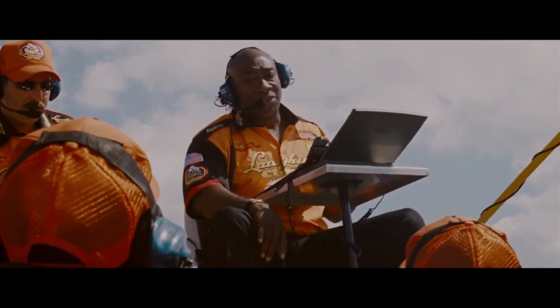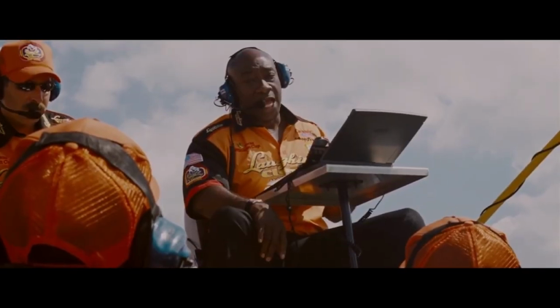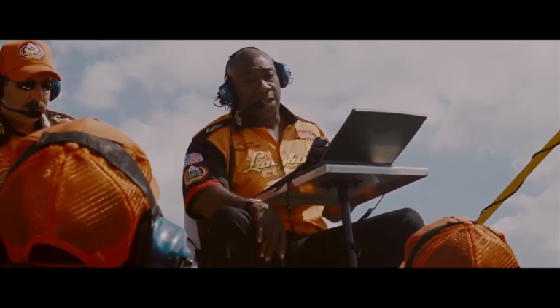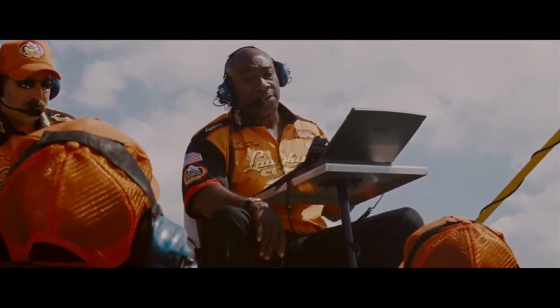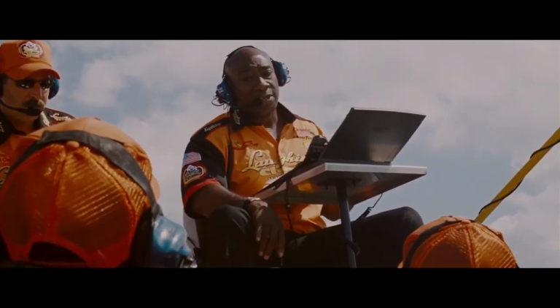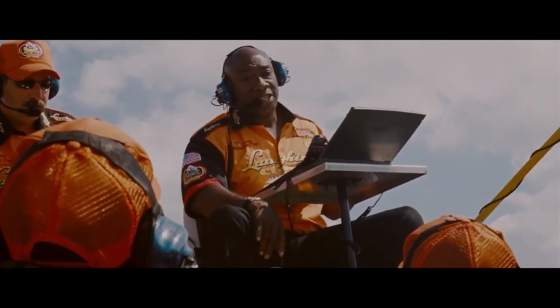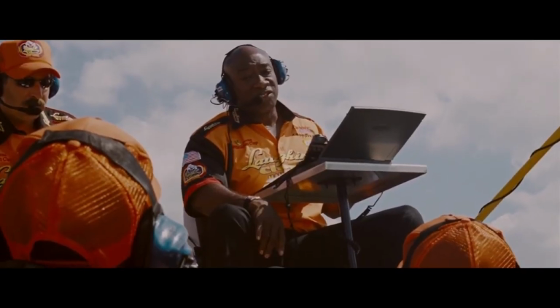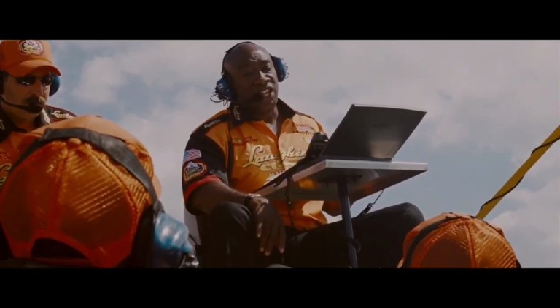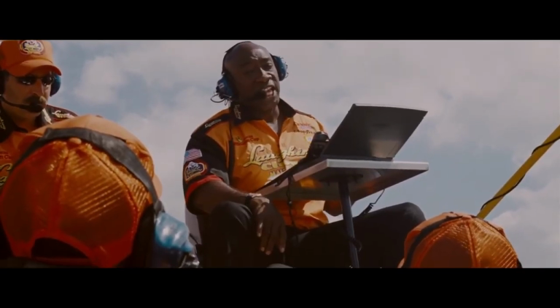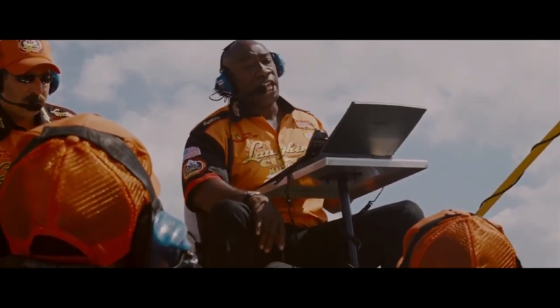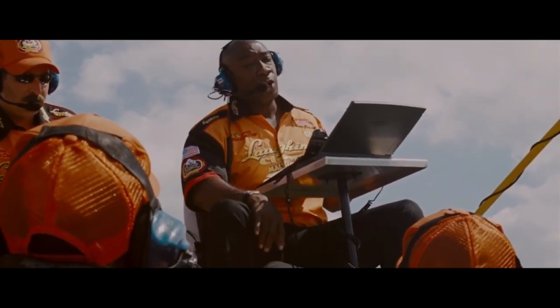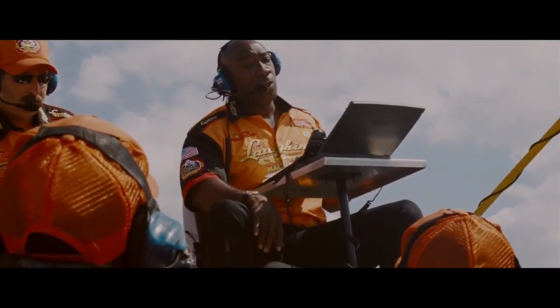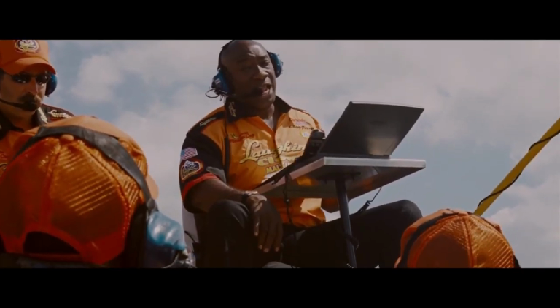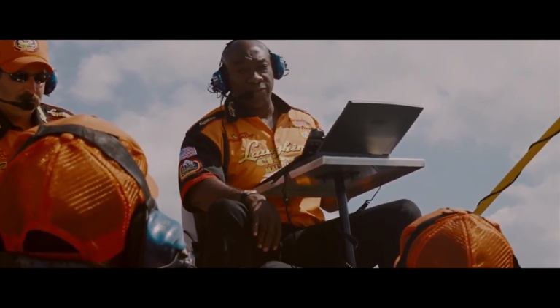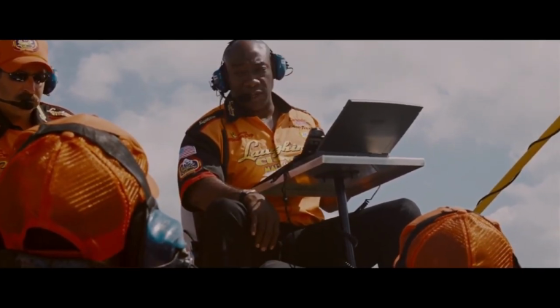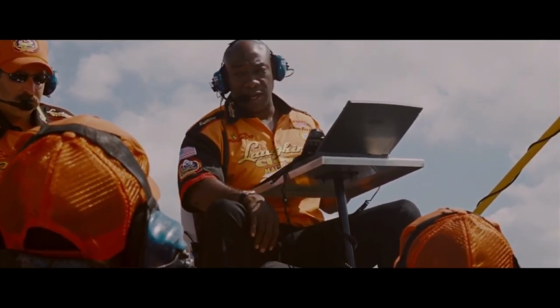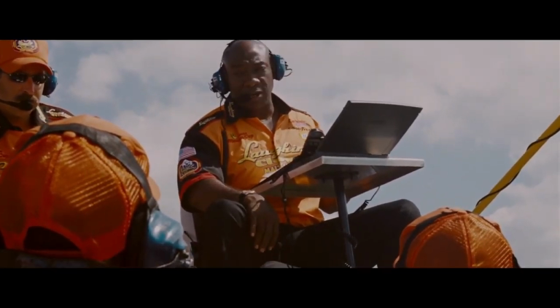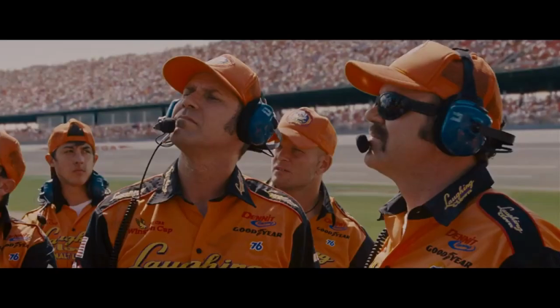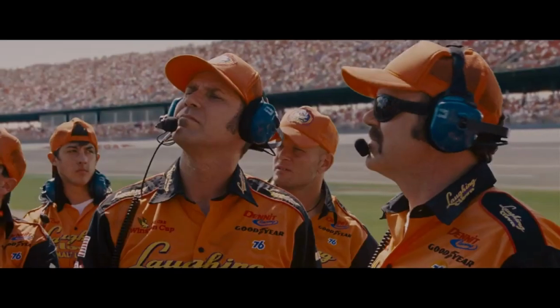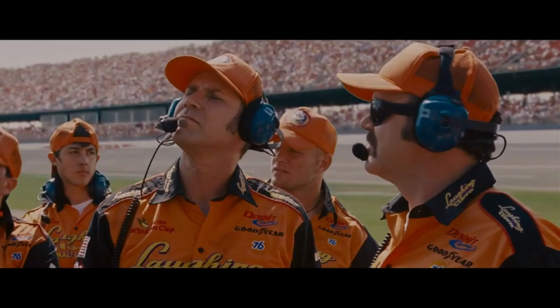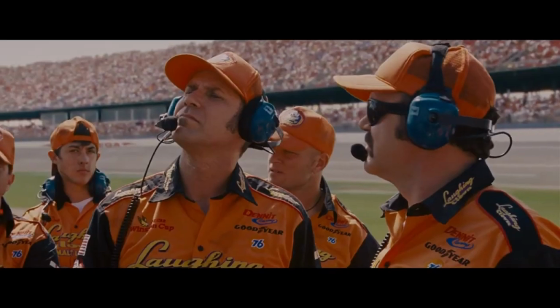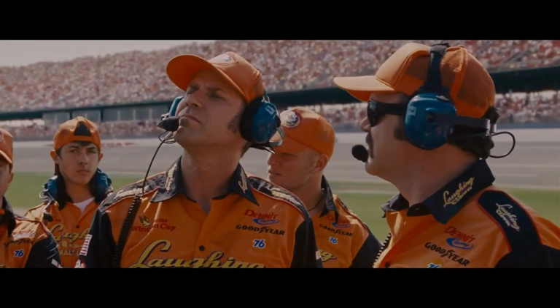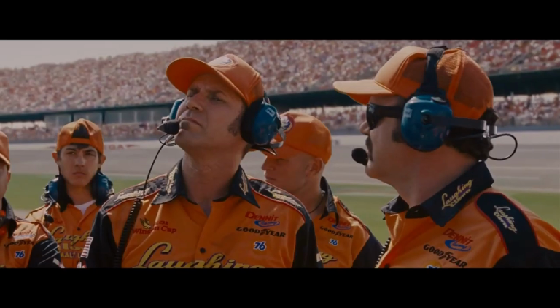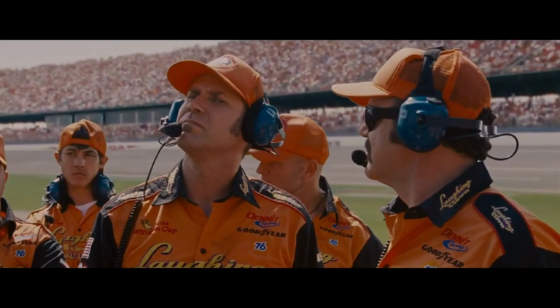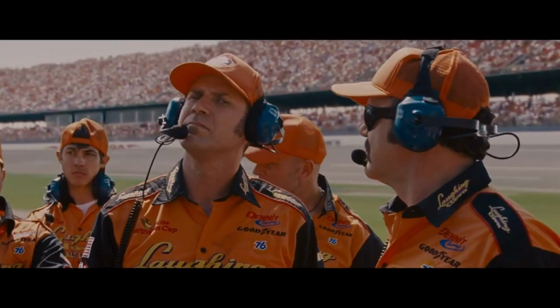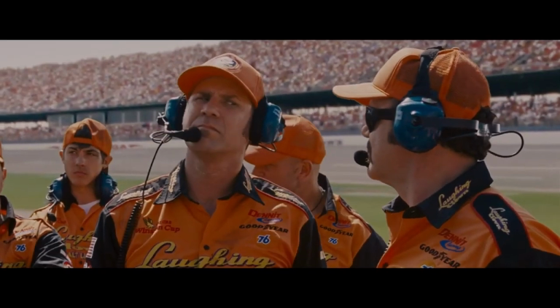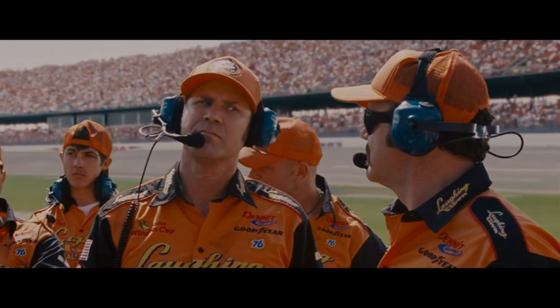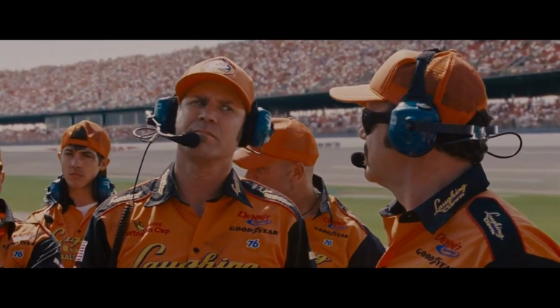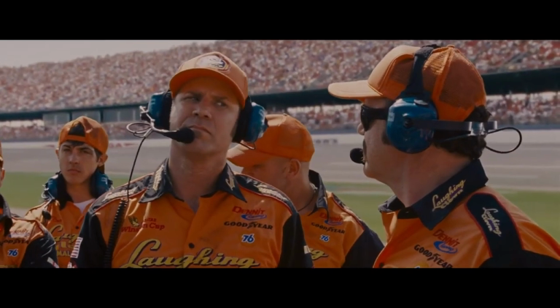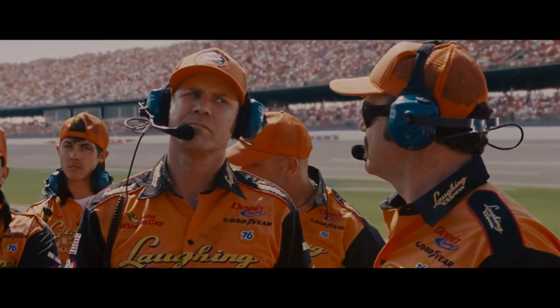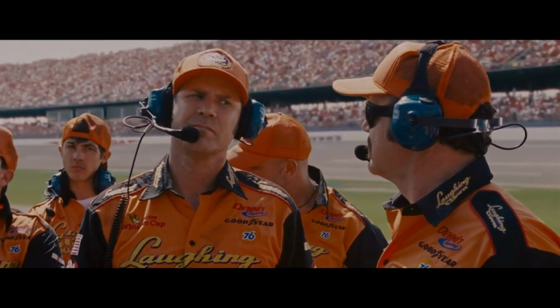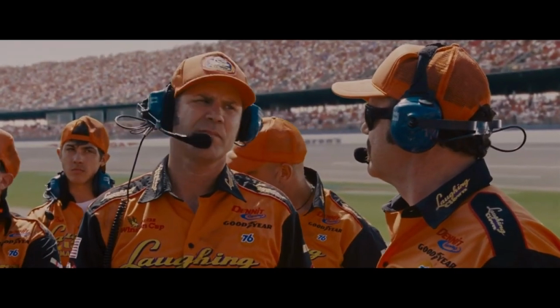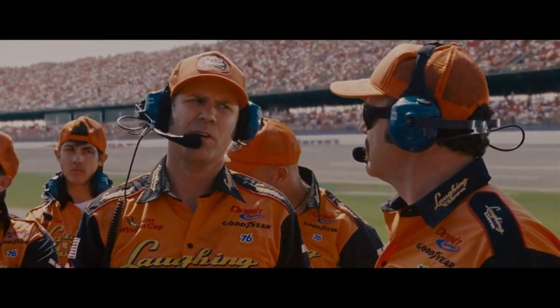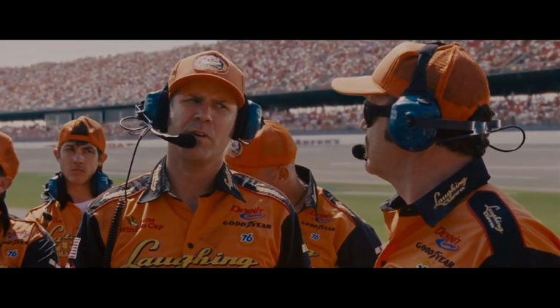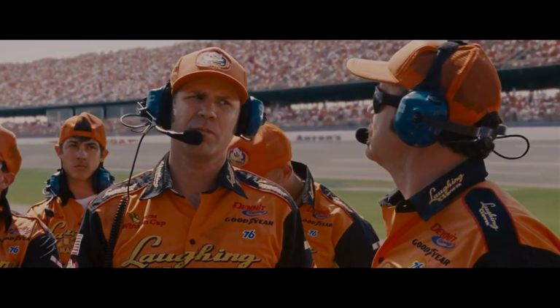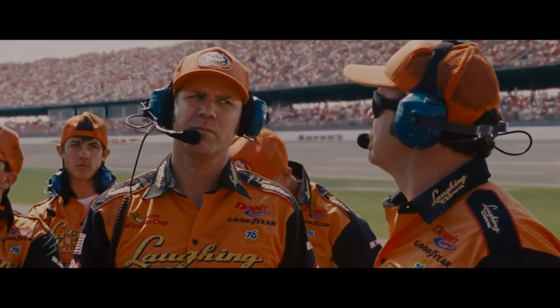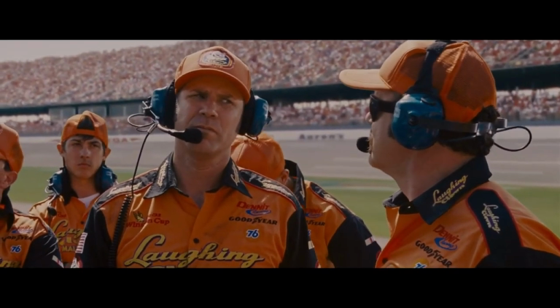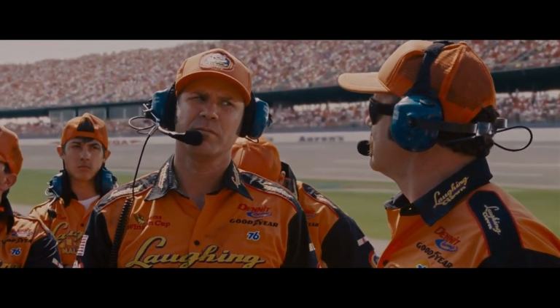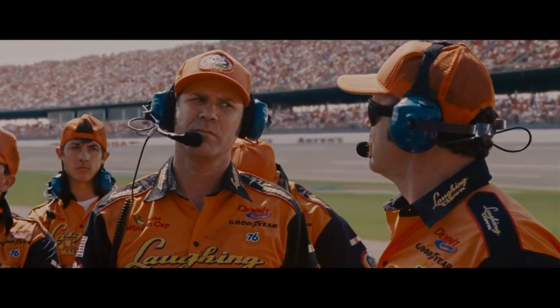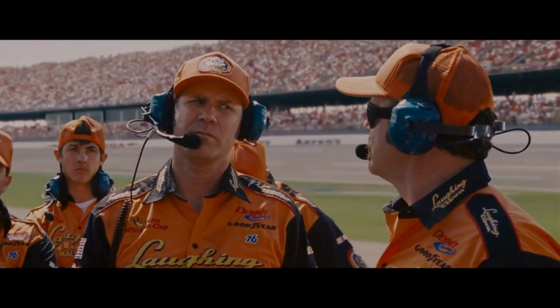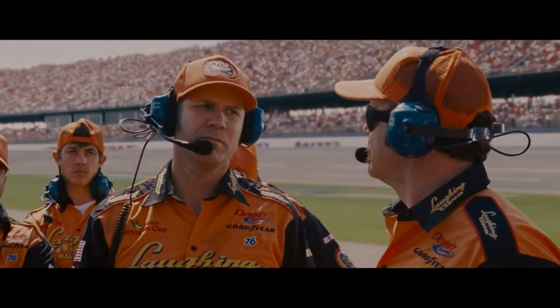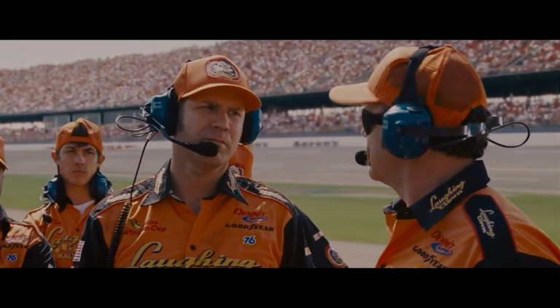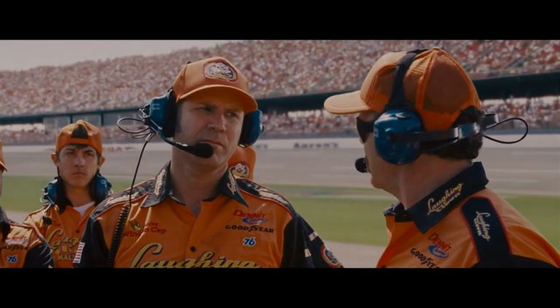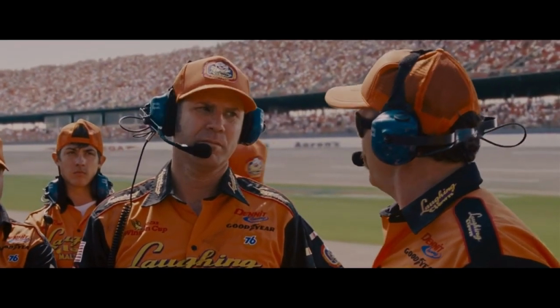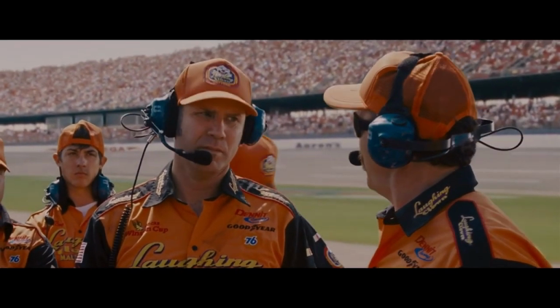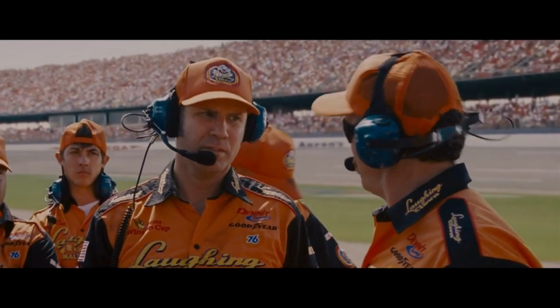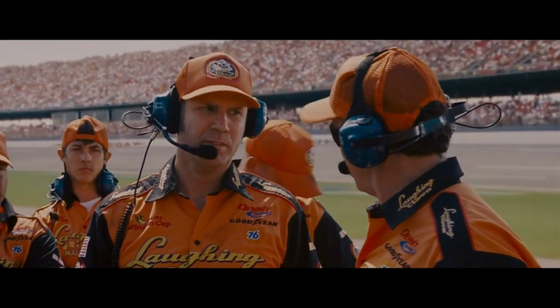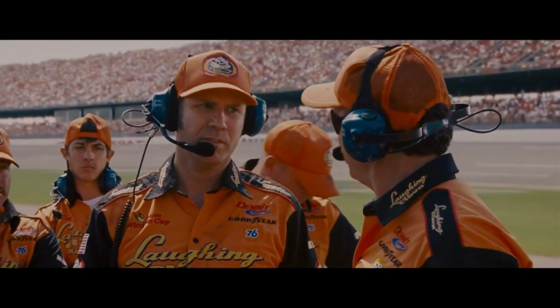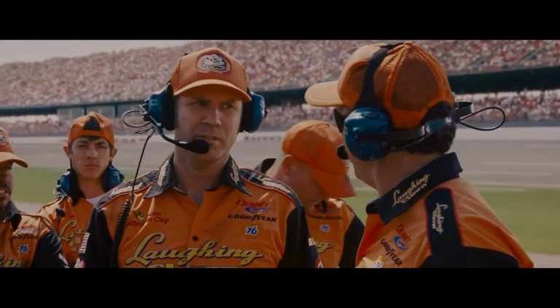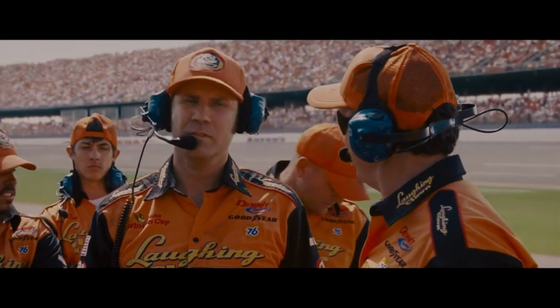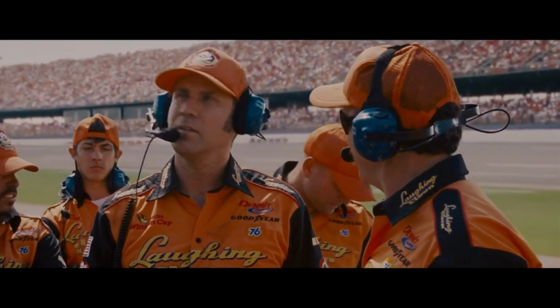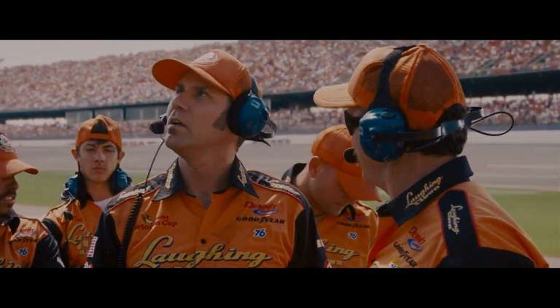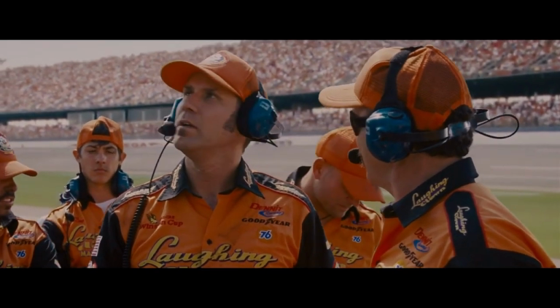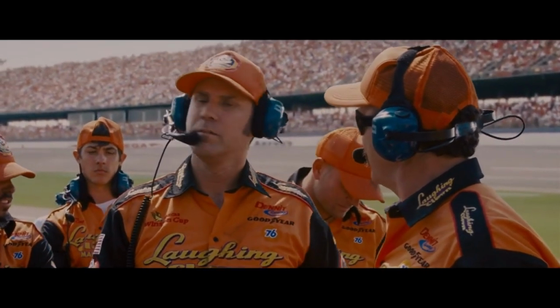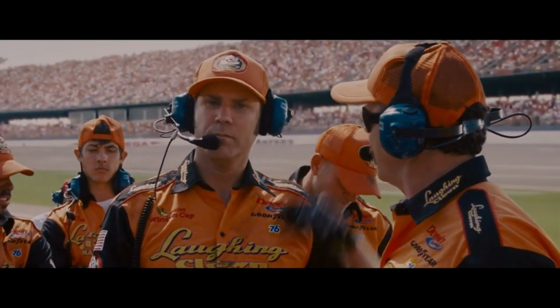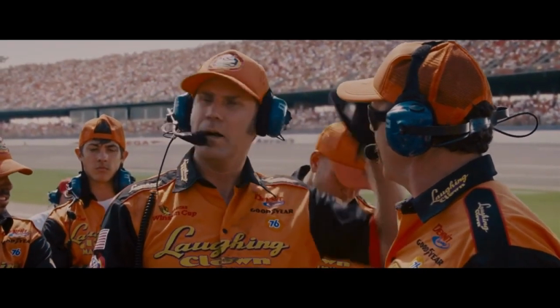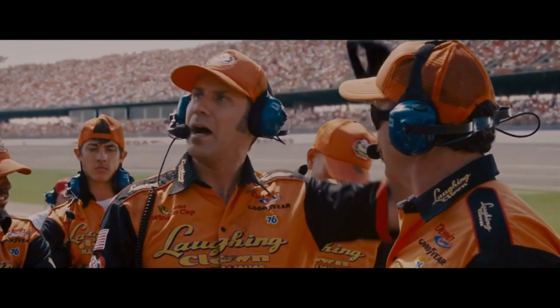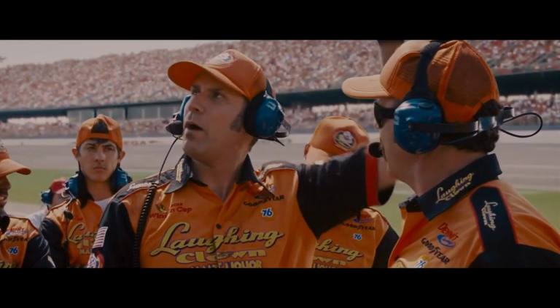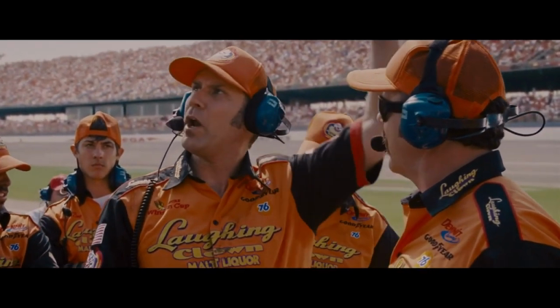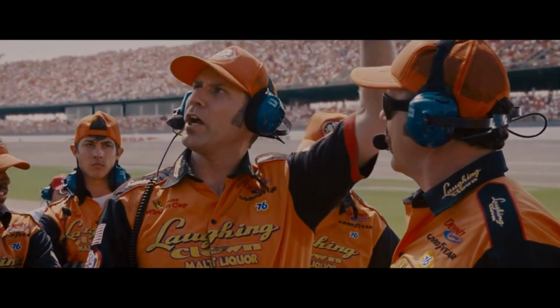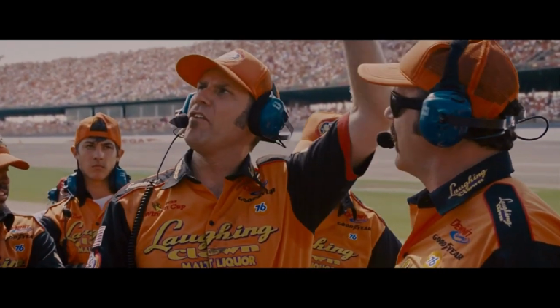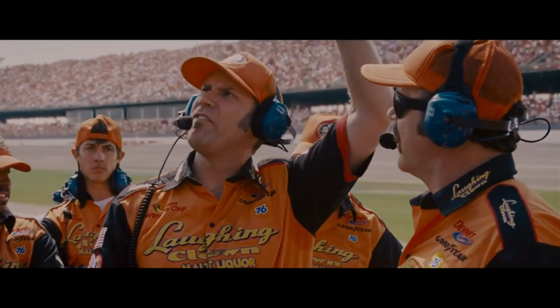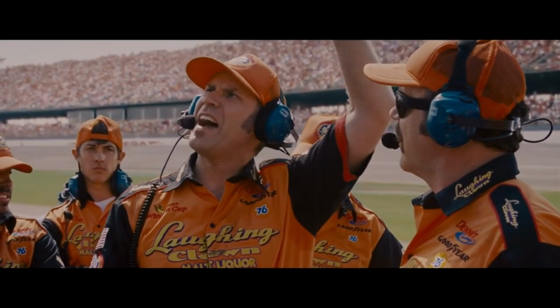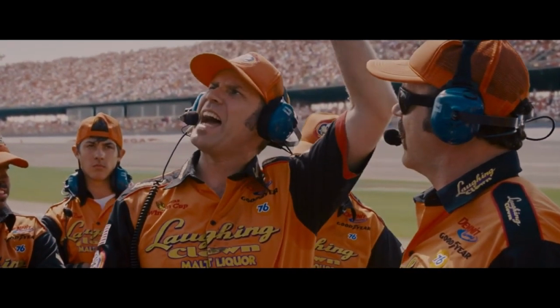Is there anyone out there who wants to go fast? Anybody? I want to go fast!